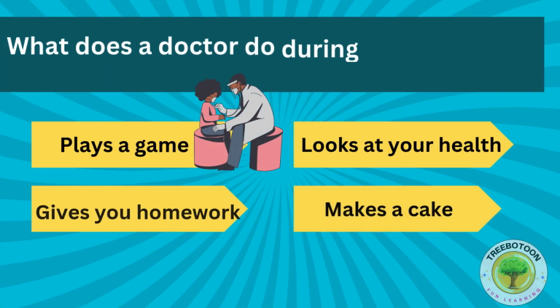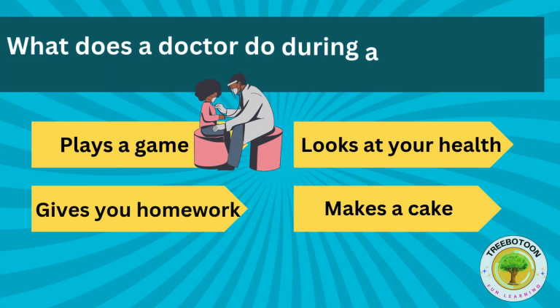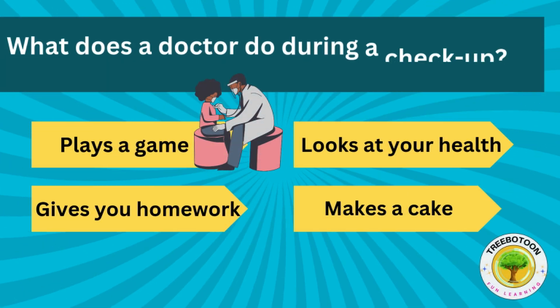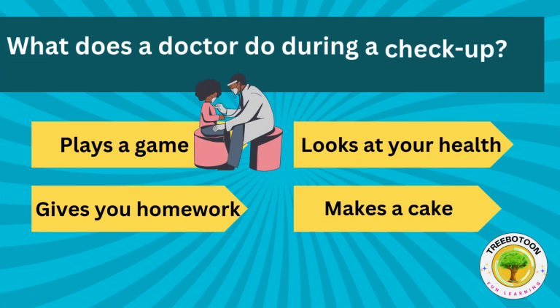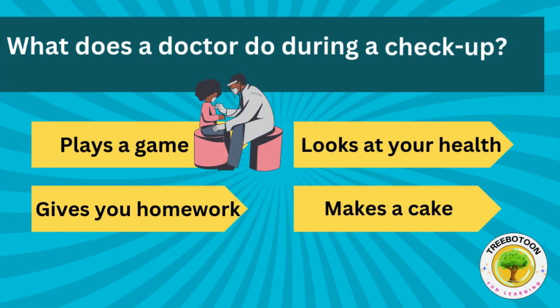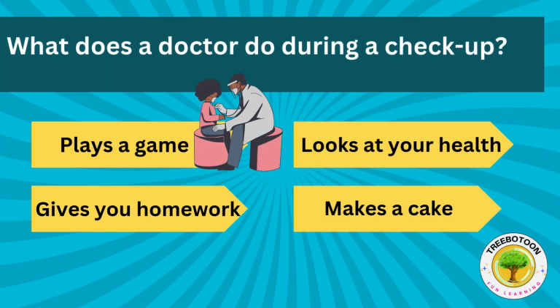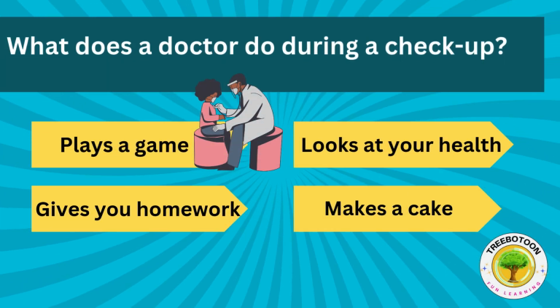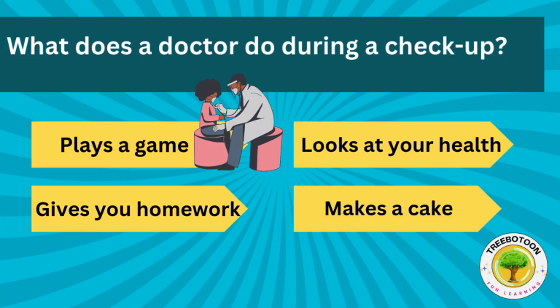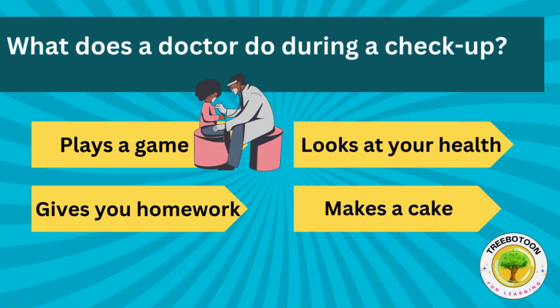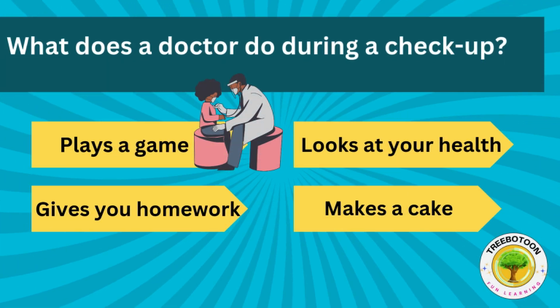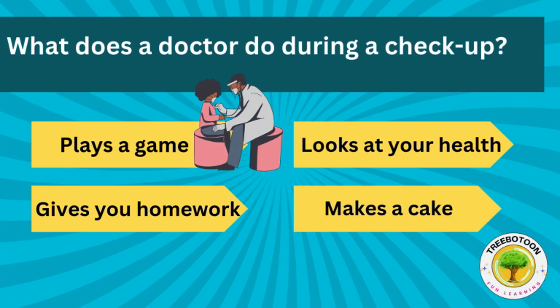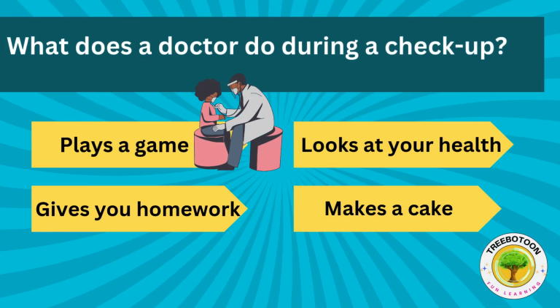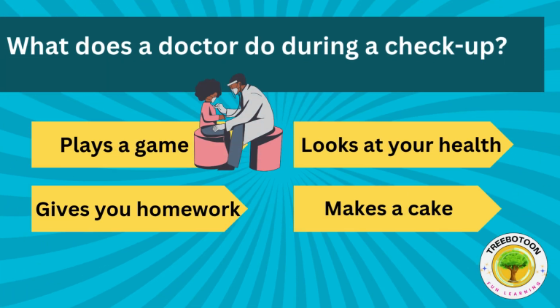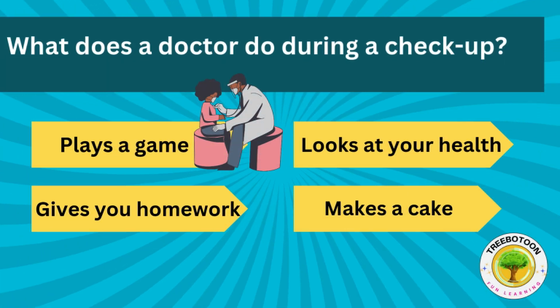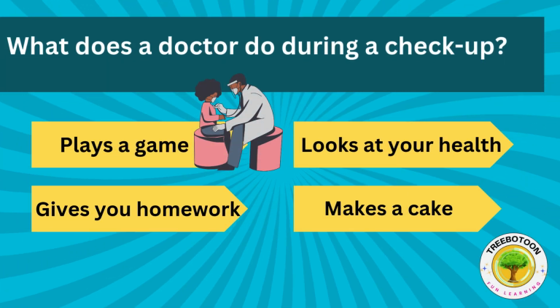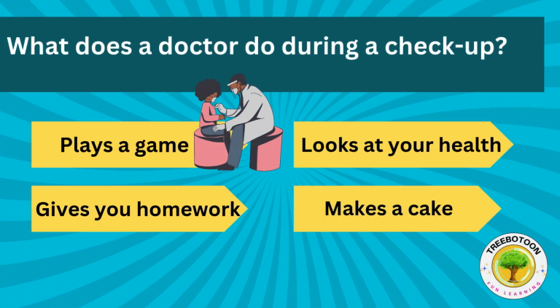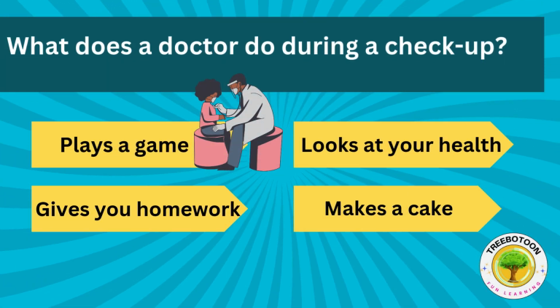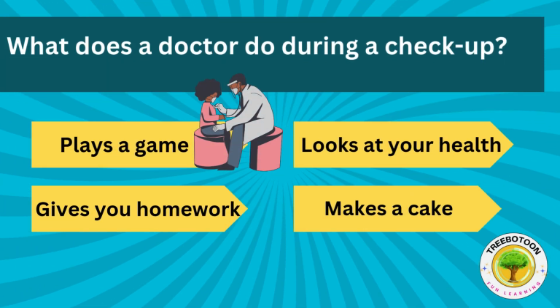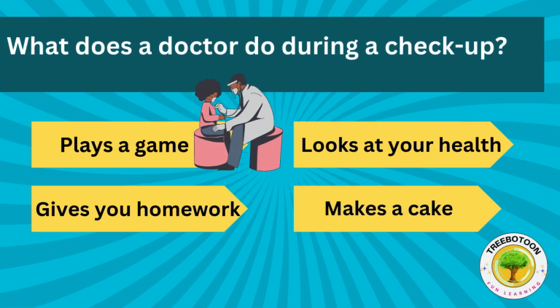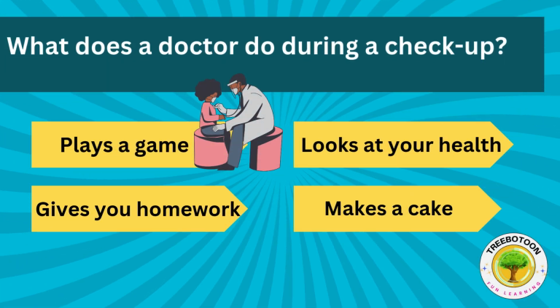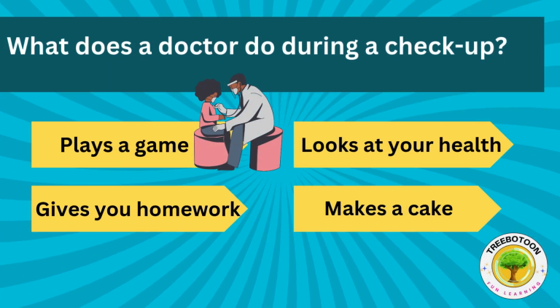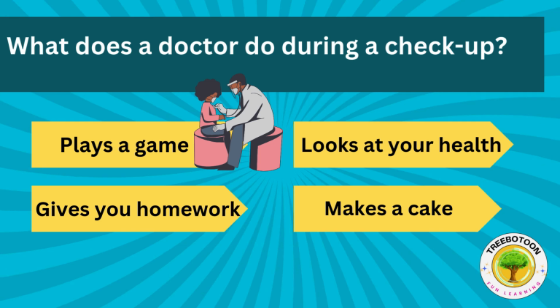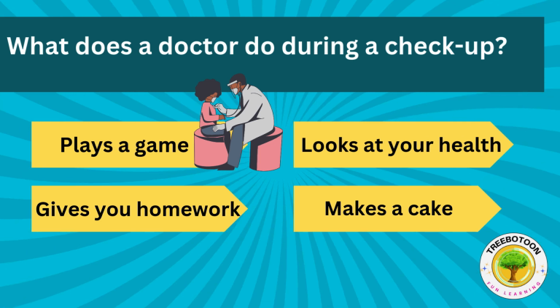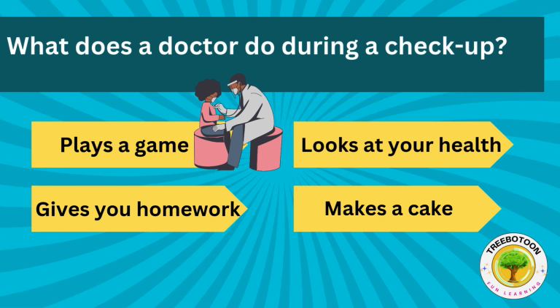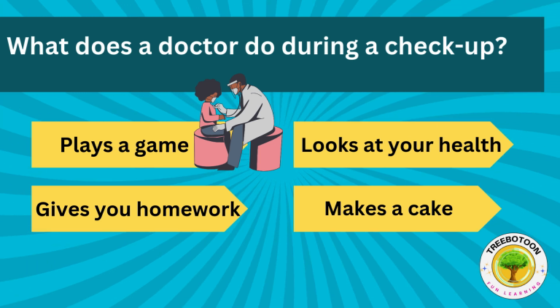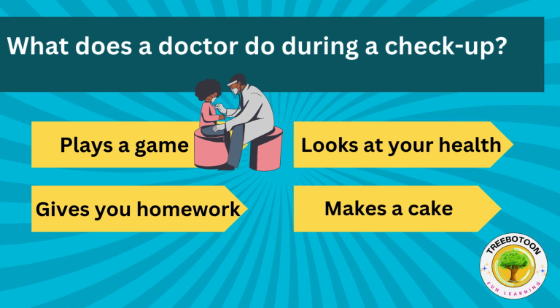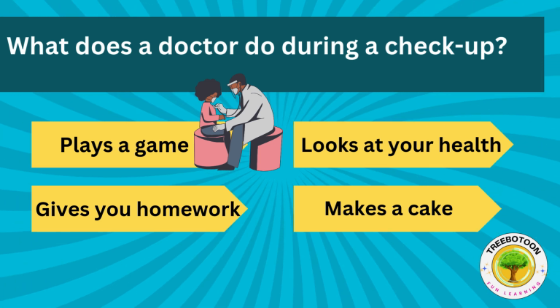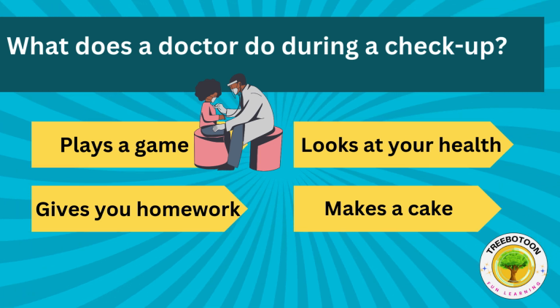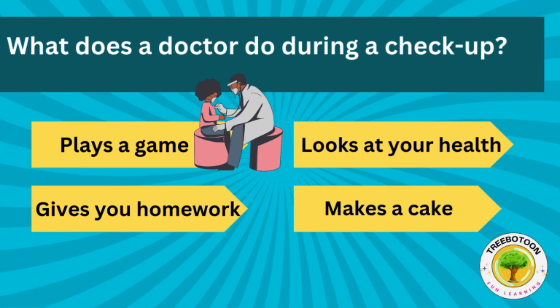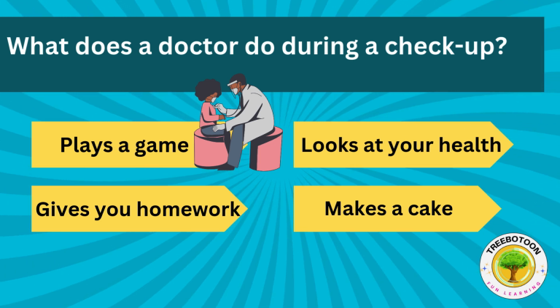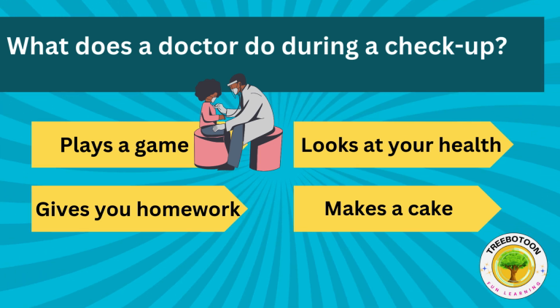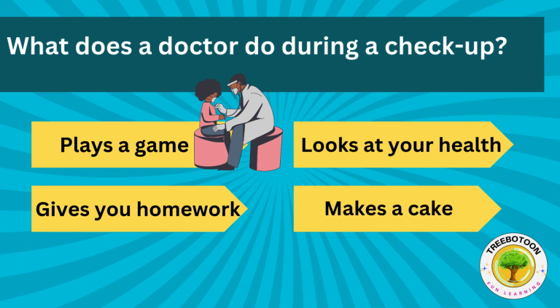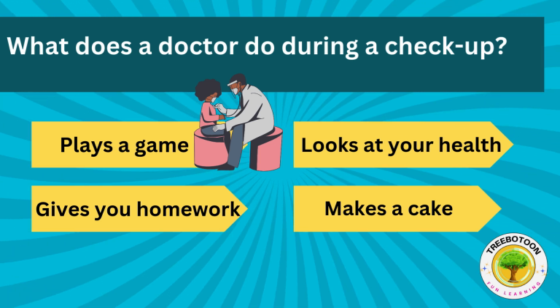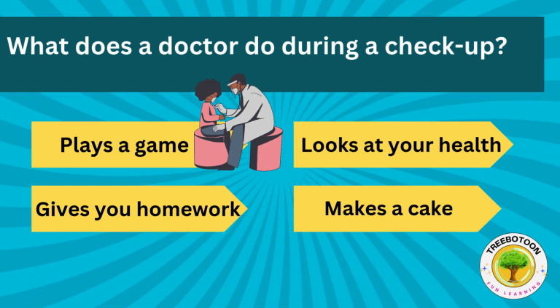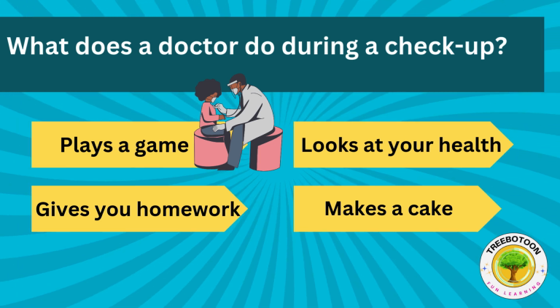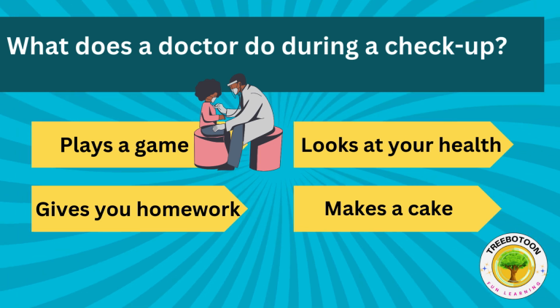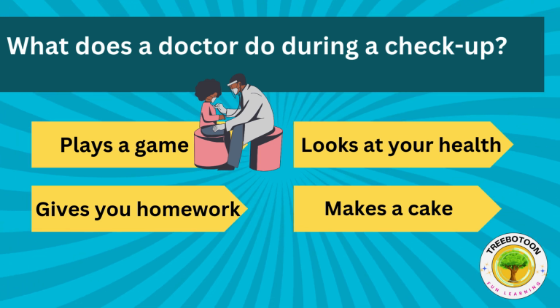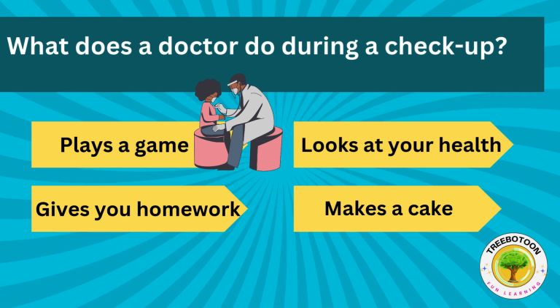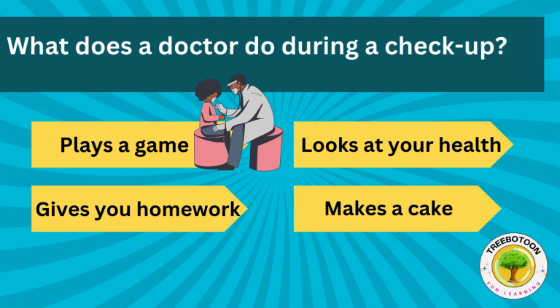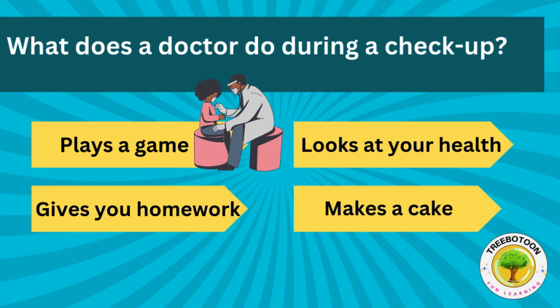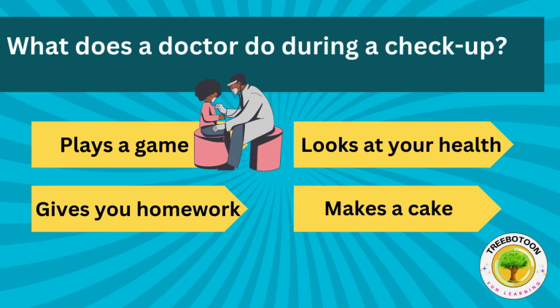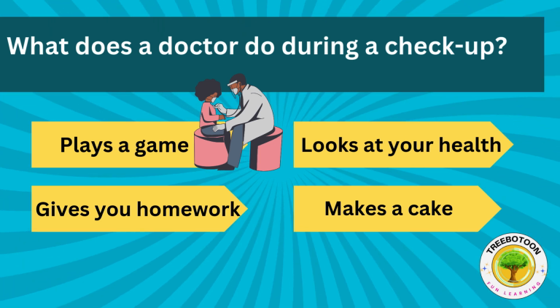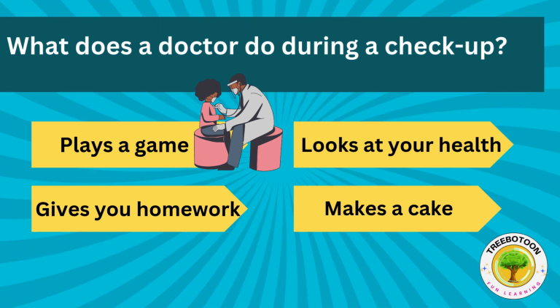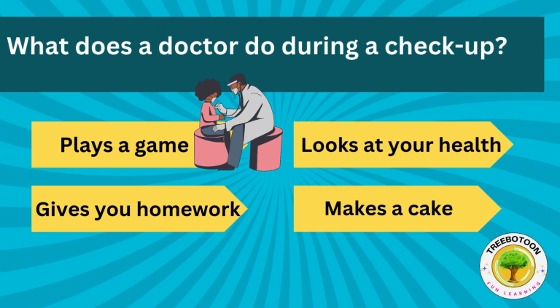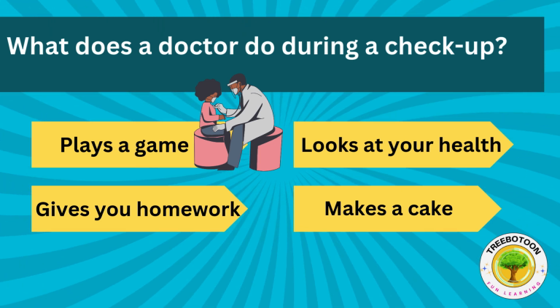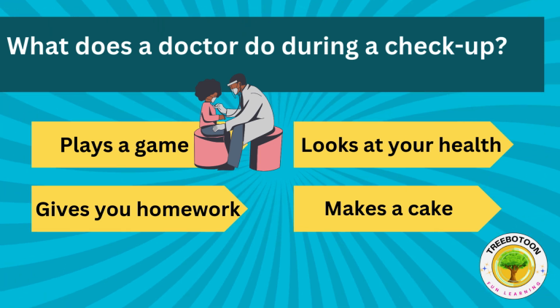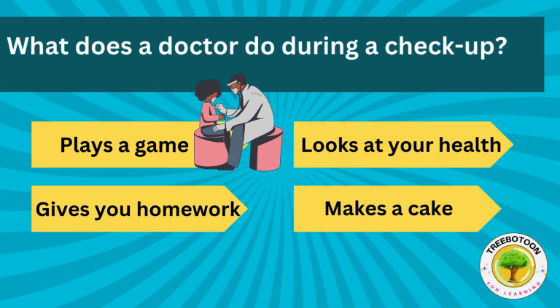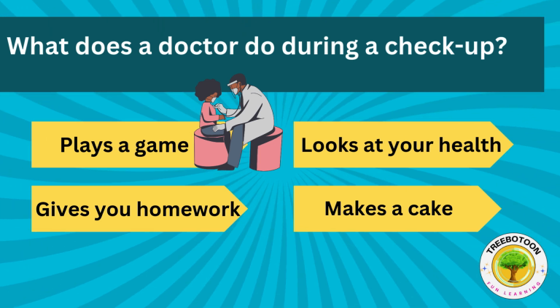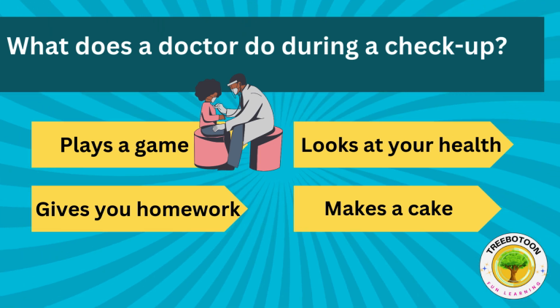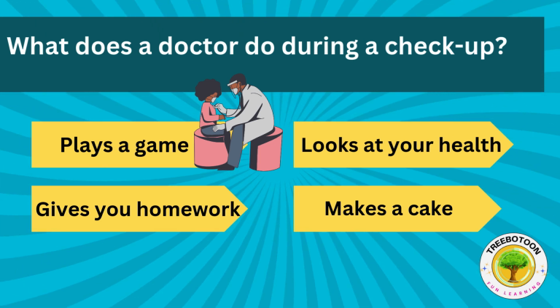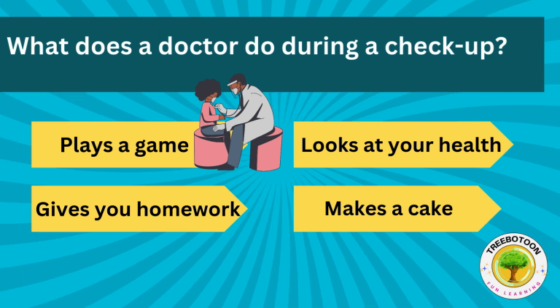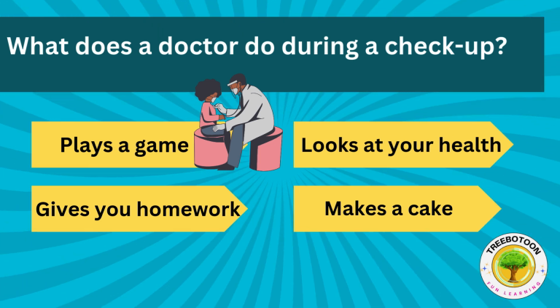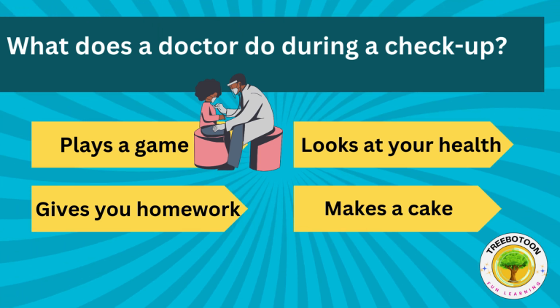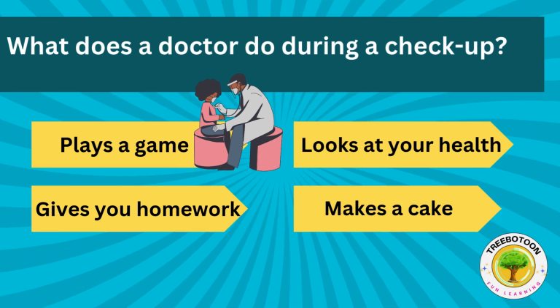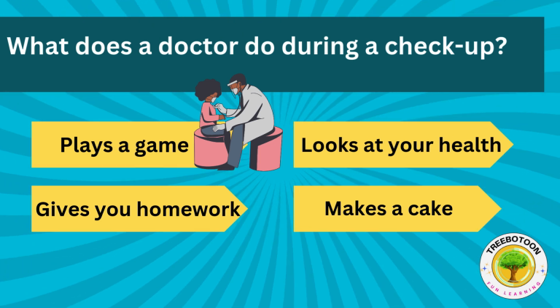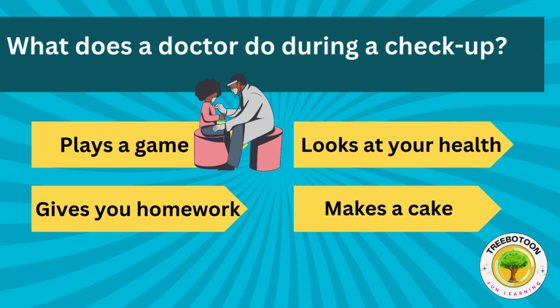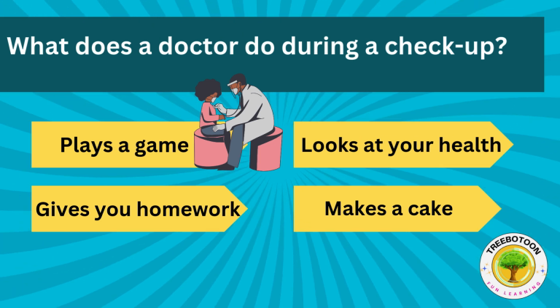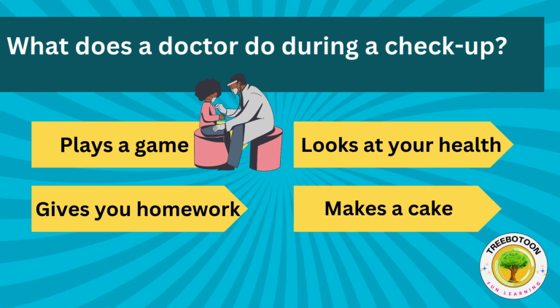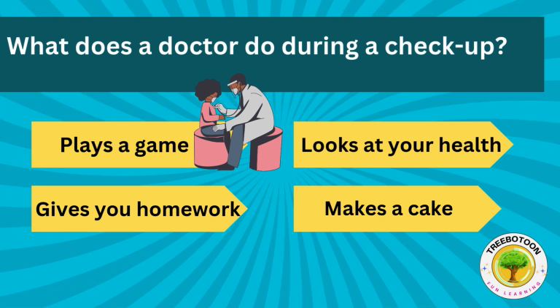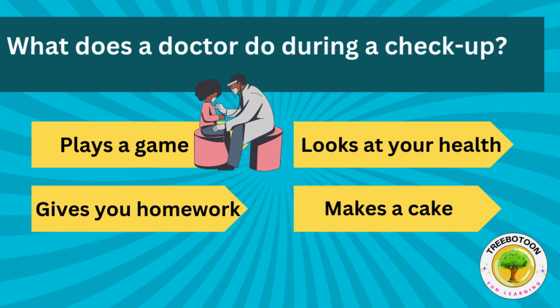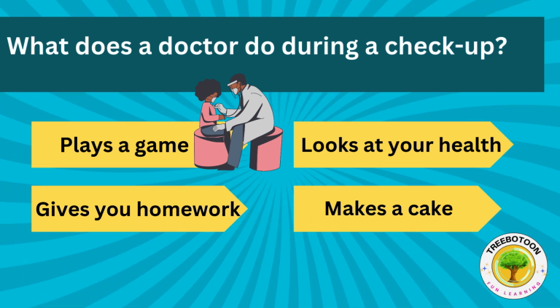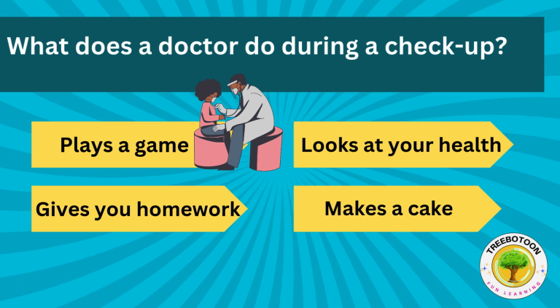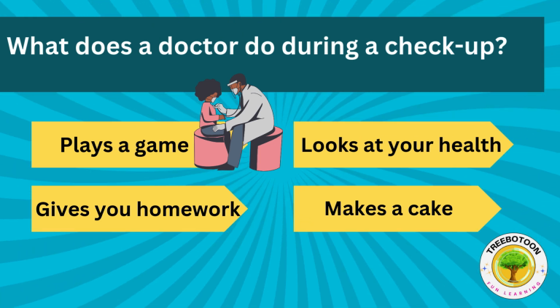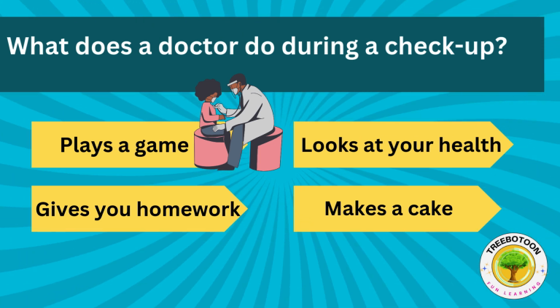What does a doctor do during a check-up? Plays a game, looks at your health, gives you homework or makes a cake?